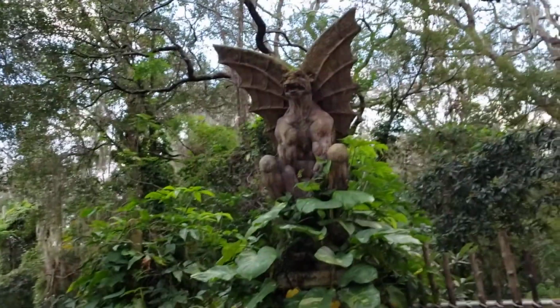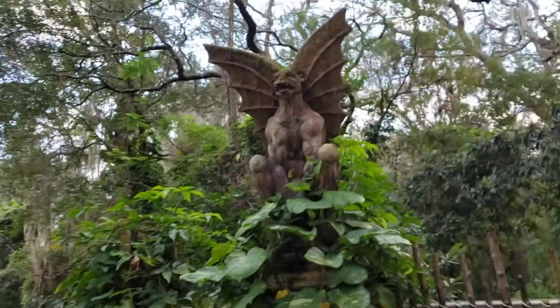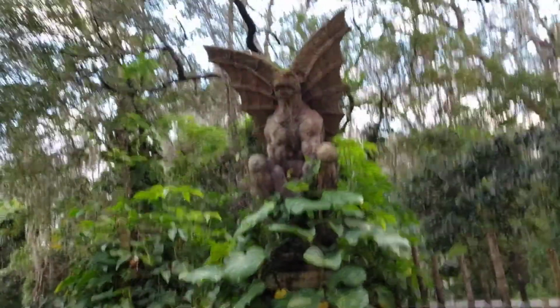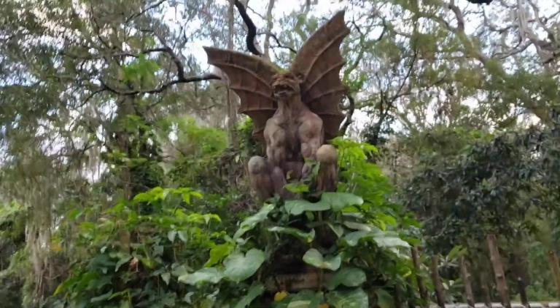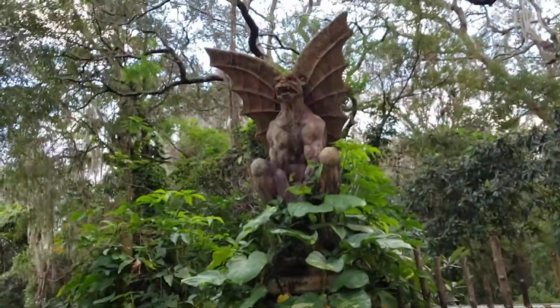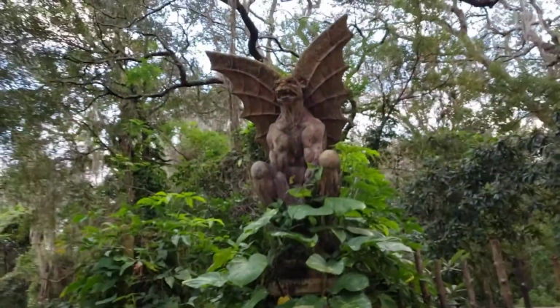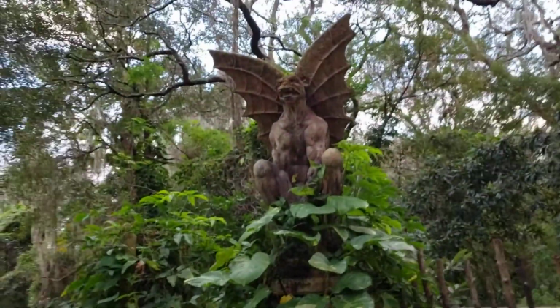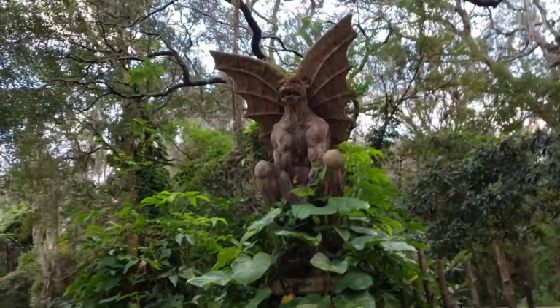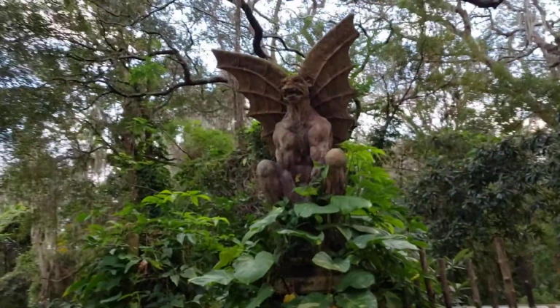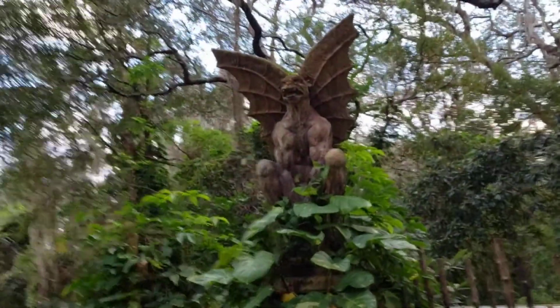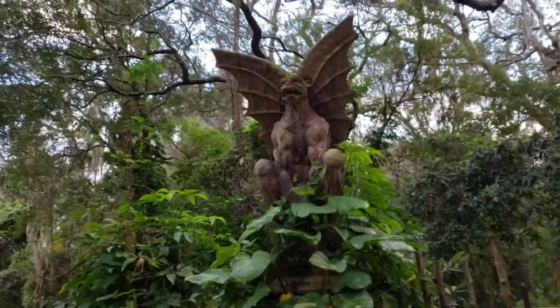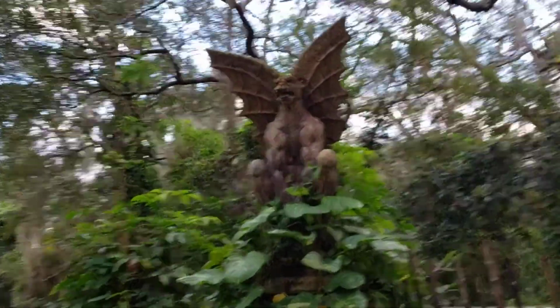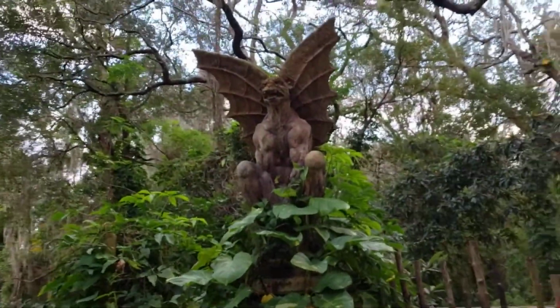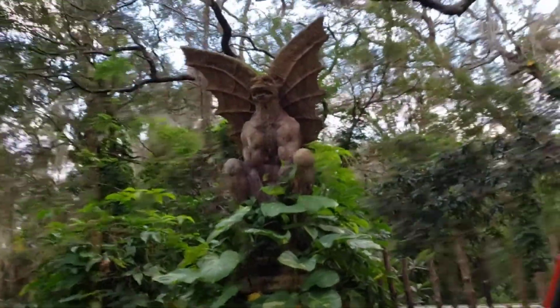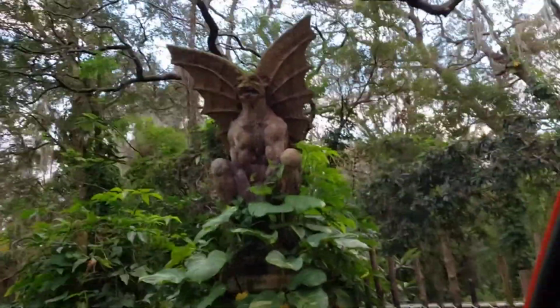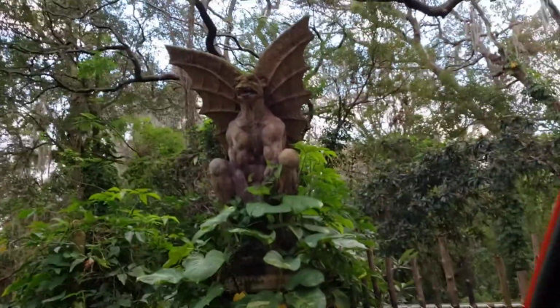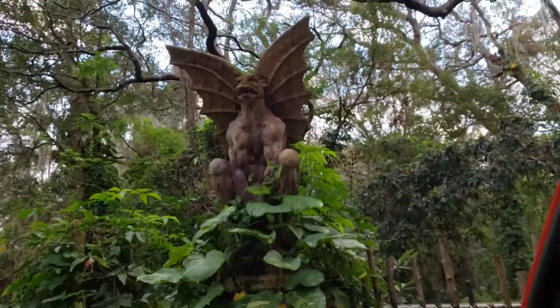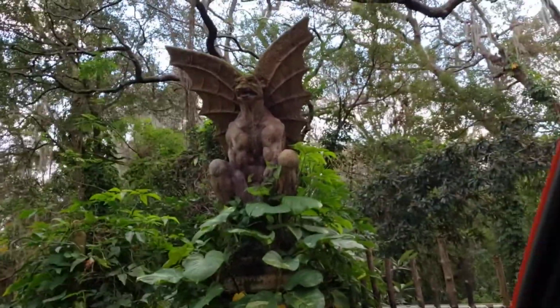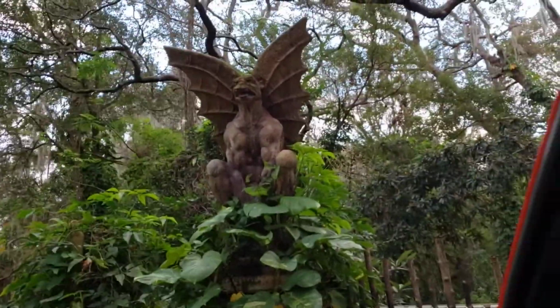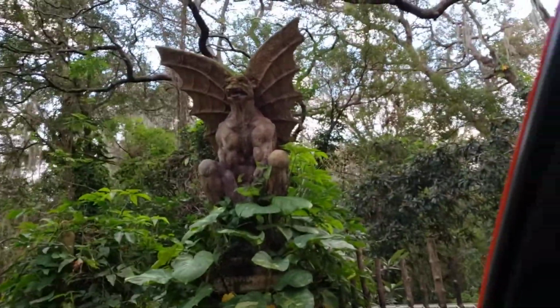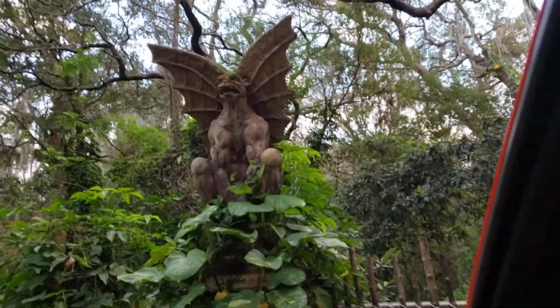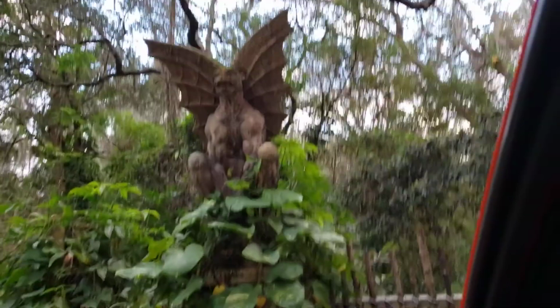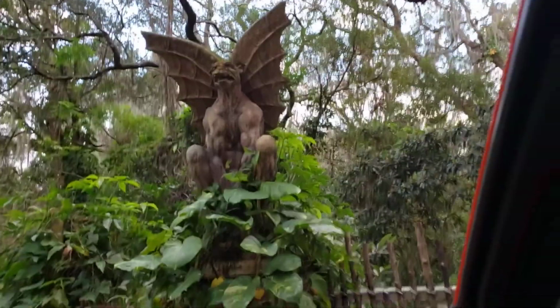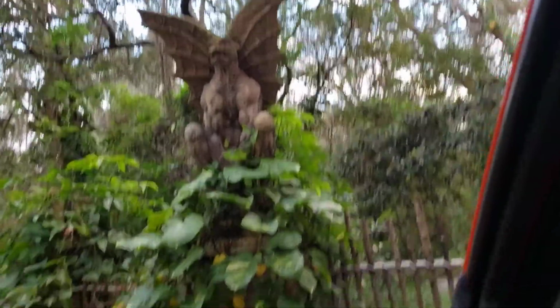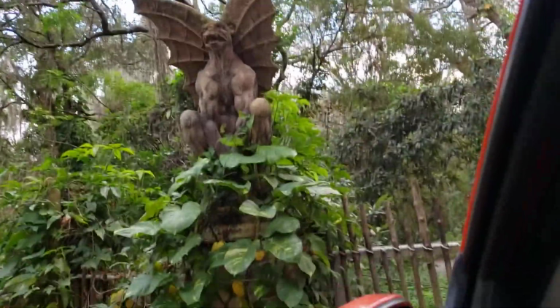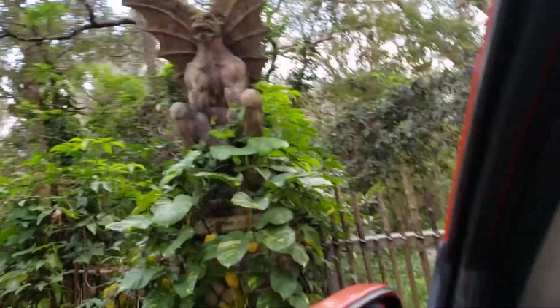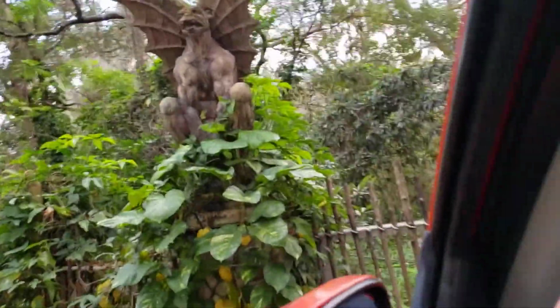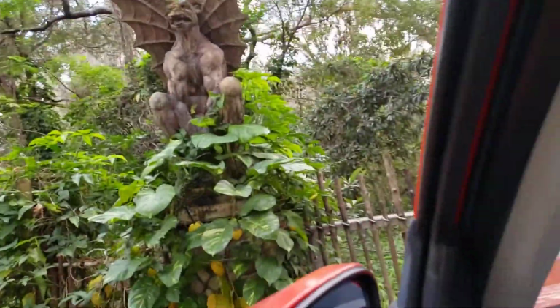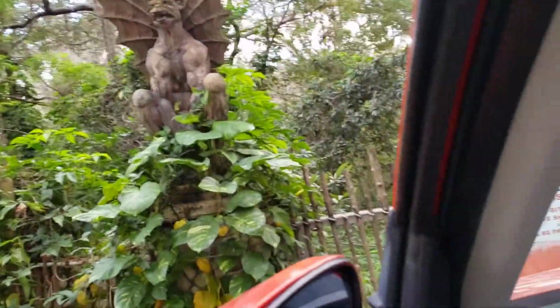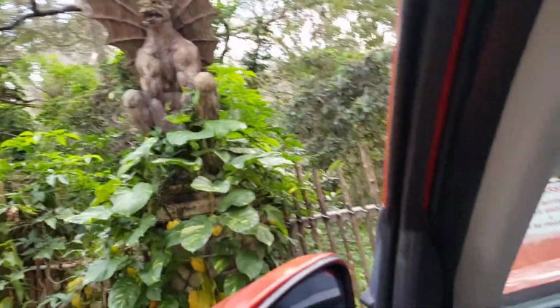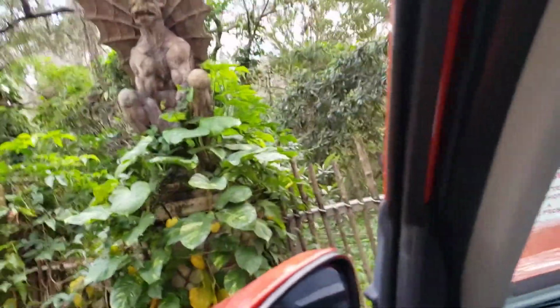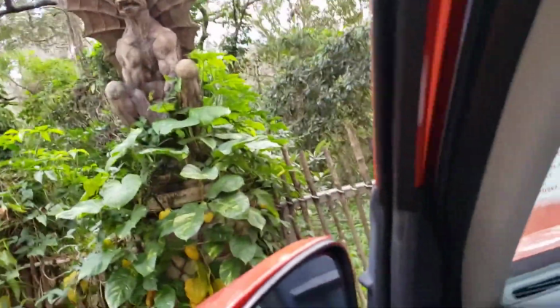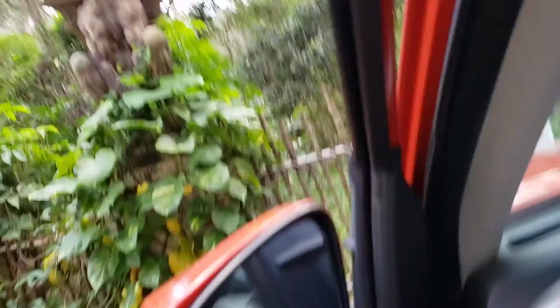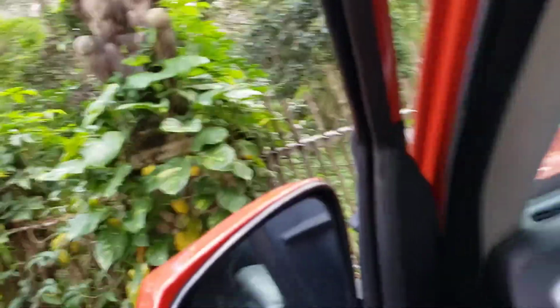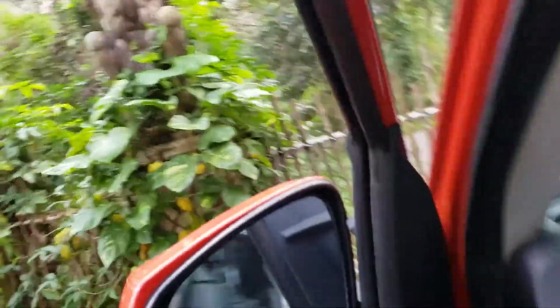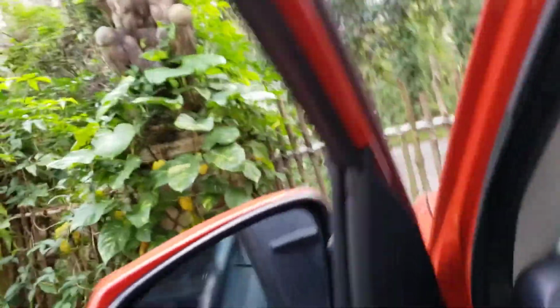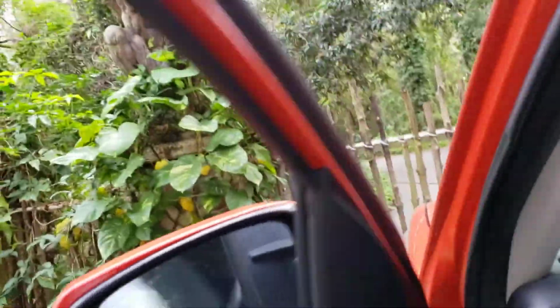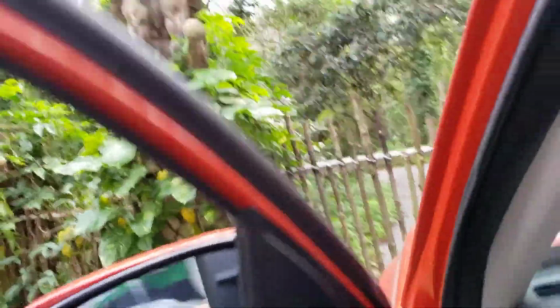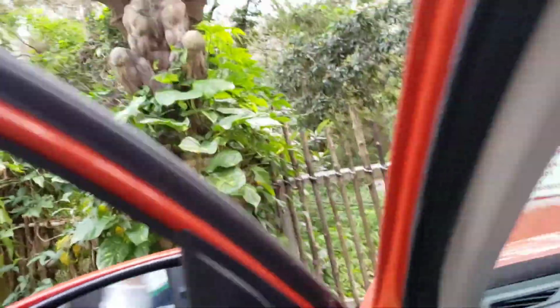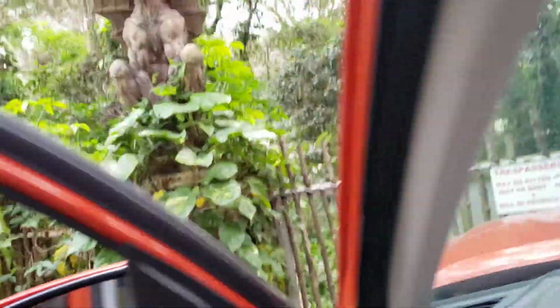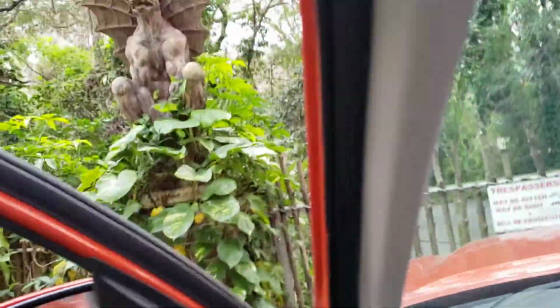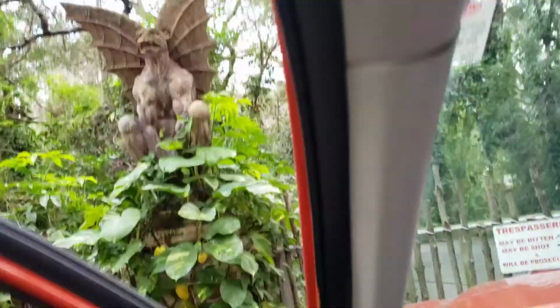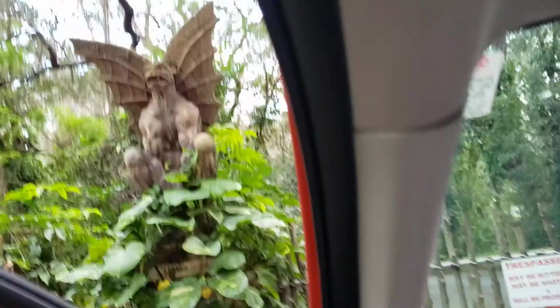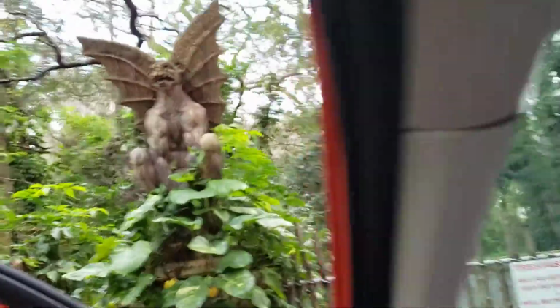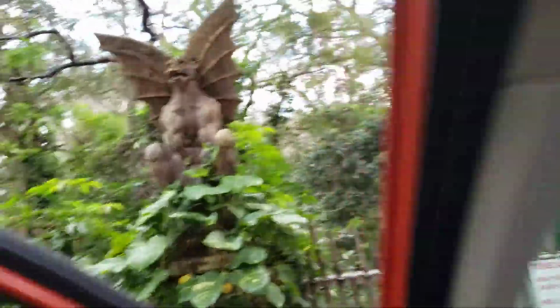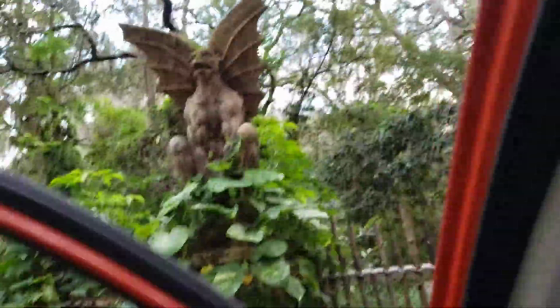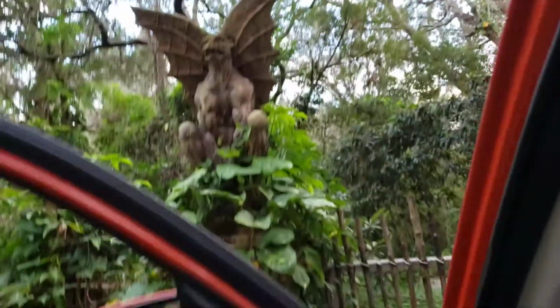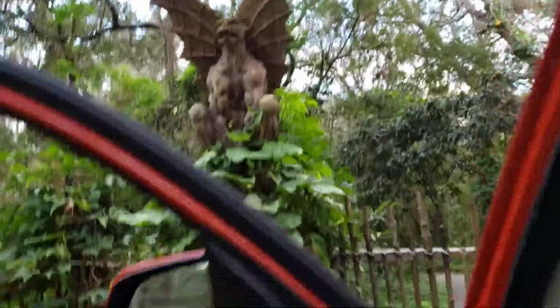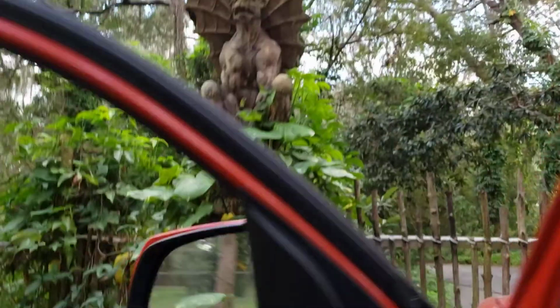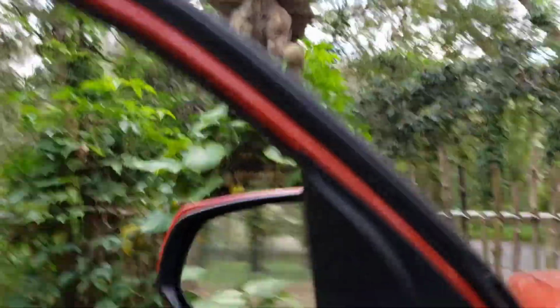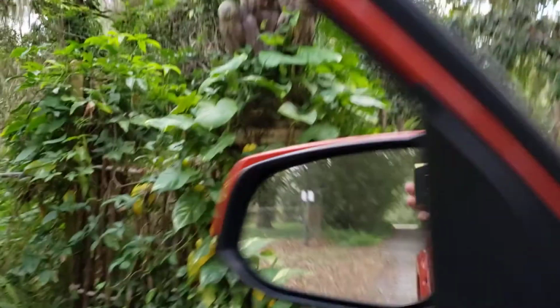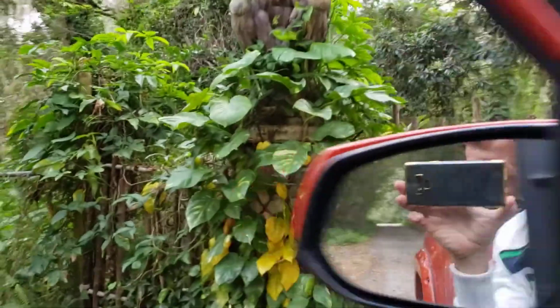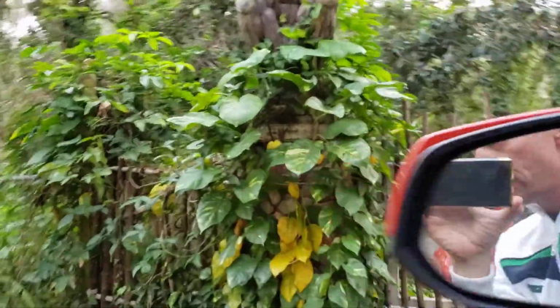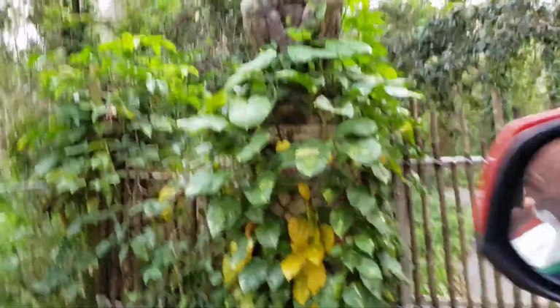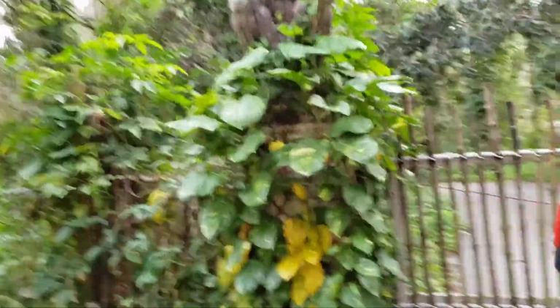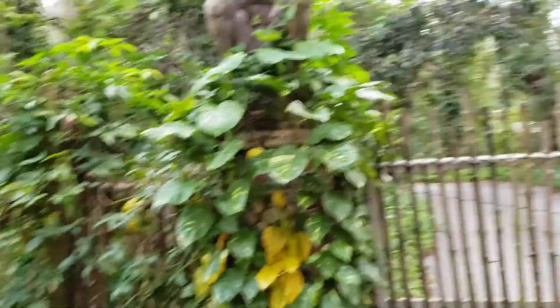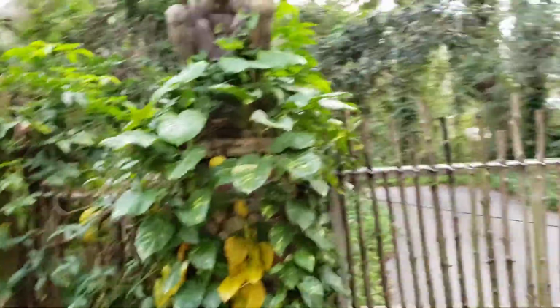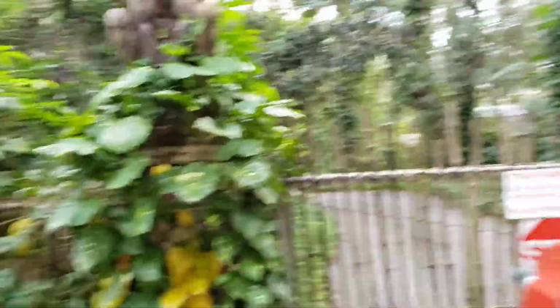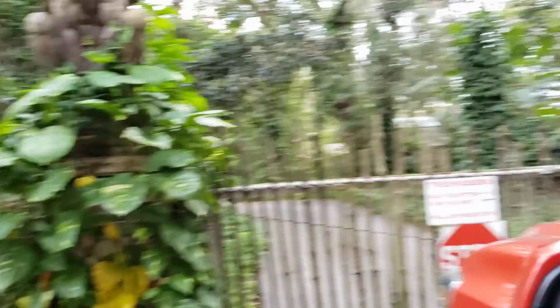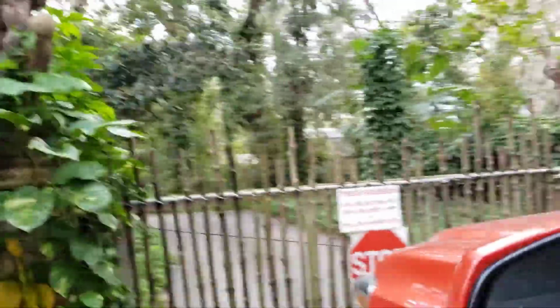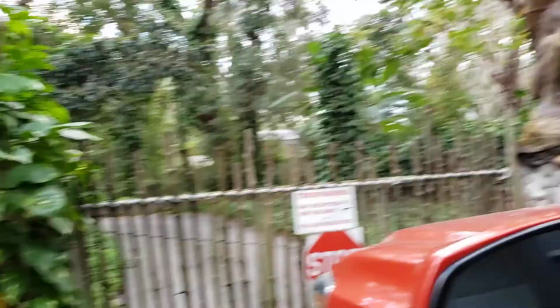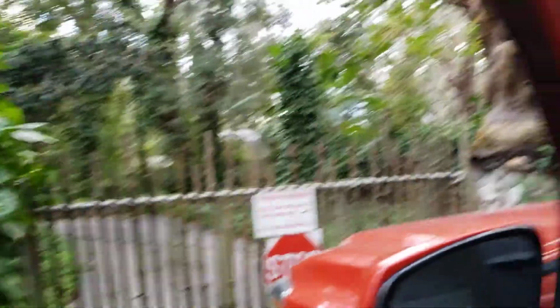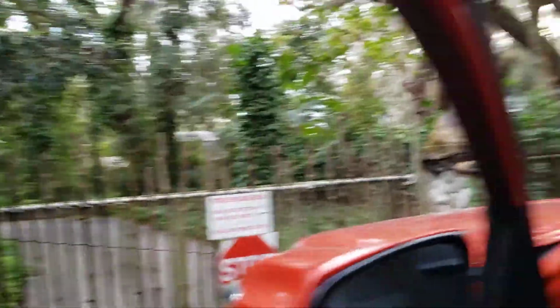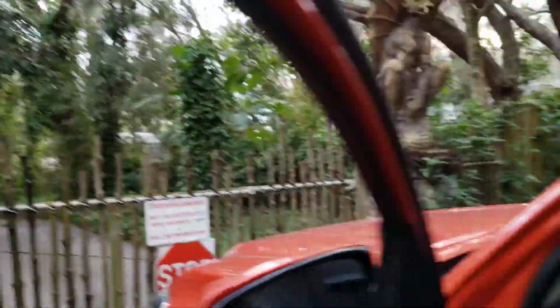And then there's a couple of gargoyles. Do not be alarmed — they work for the estate.